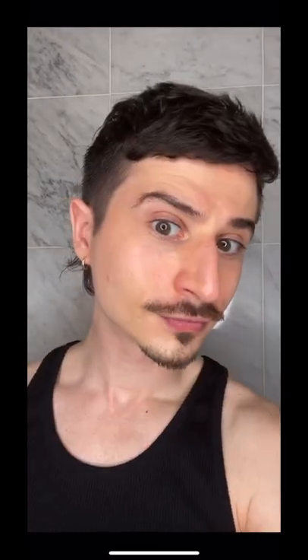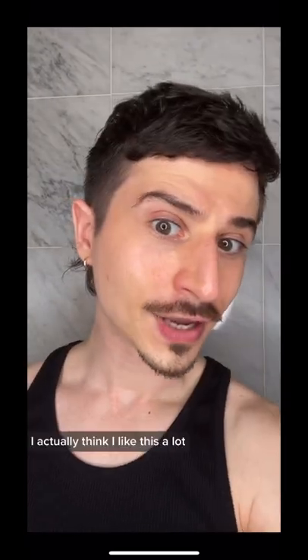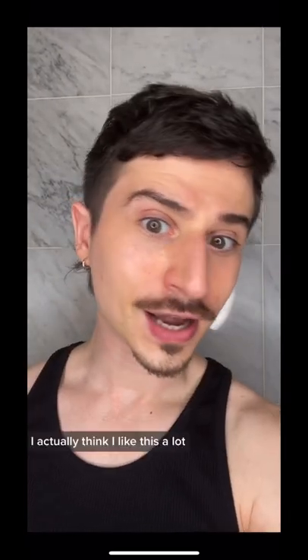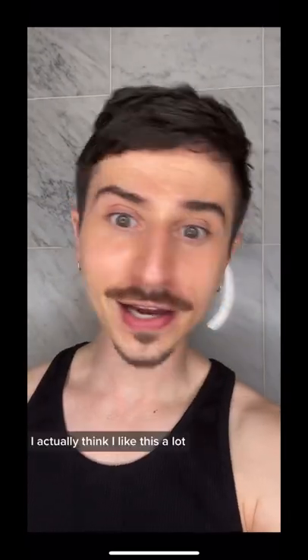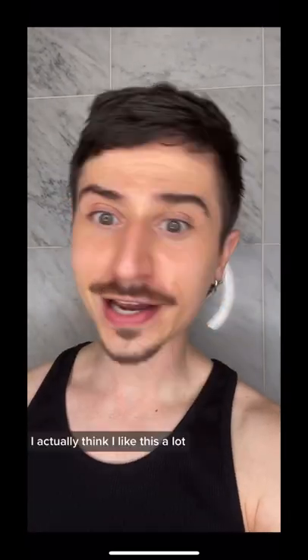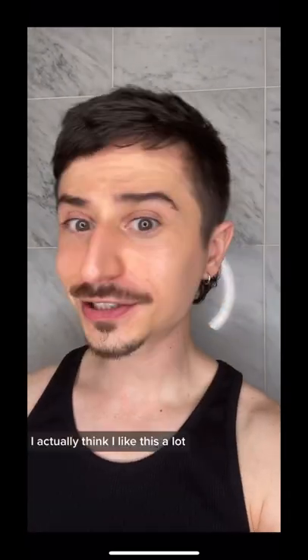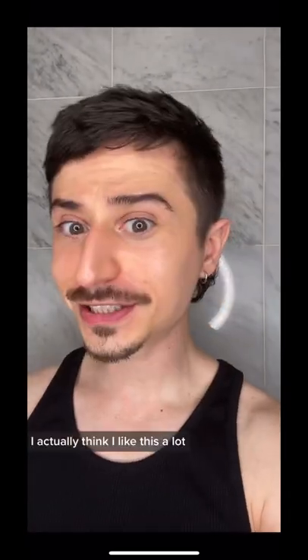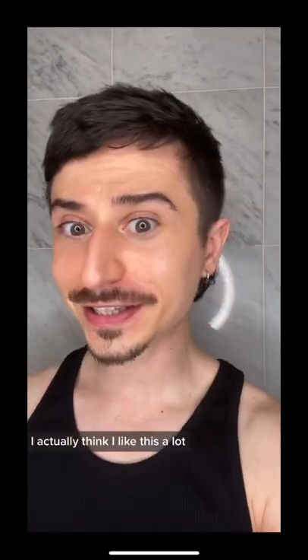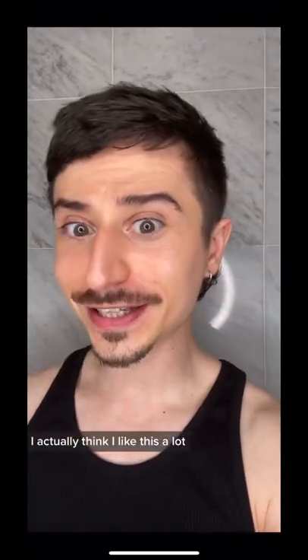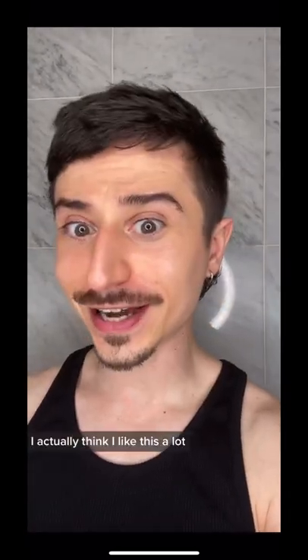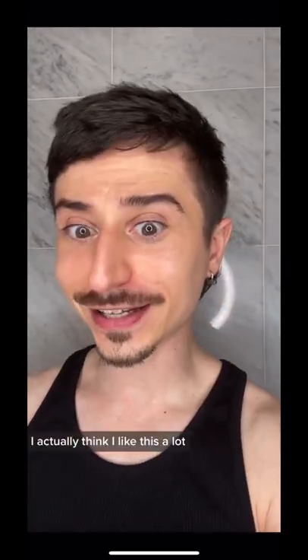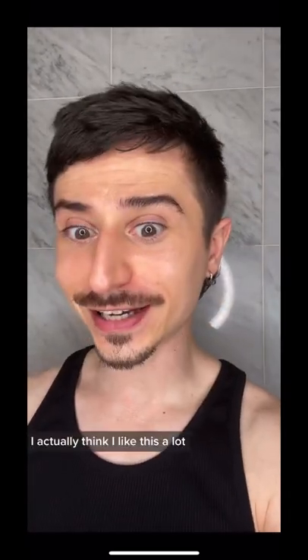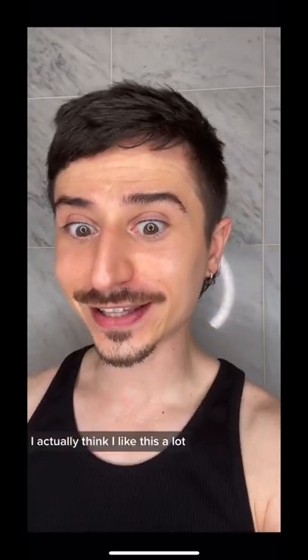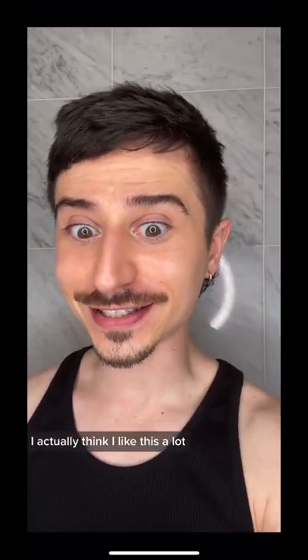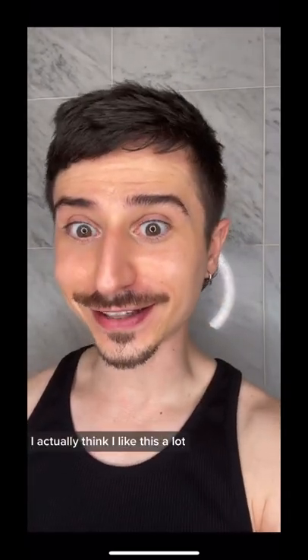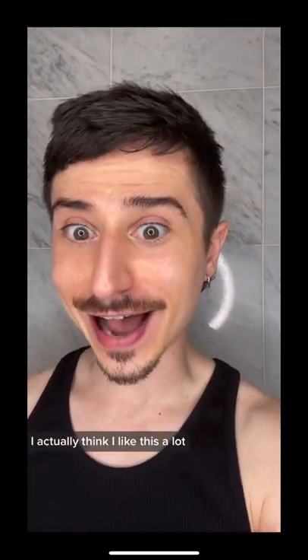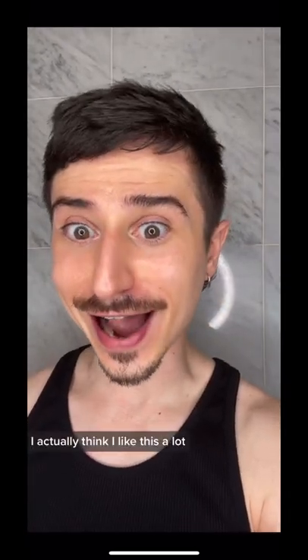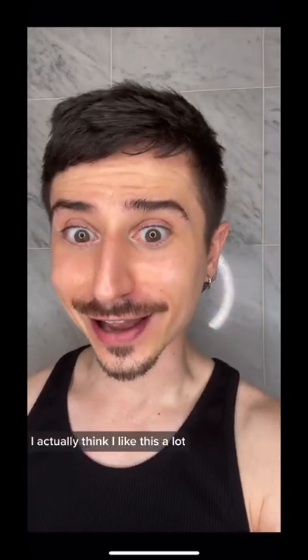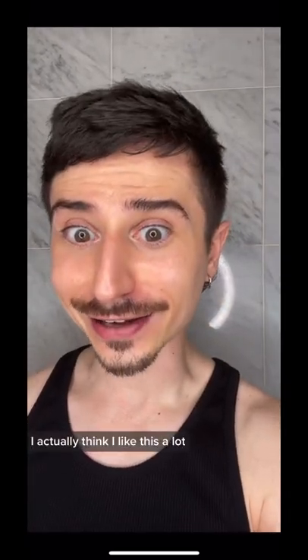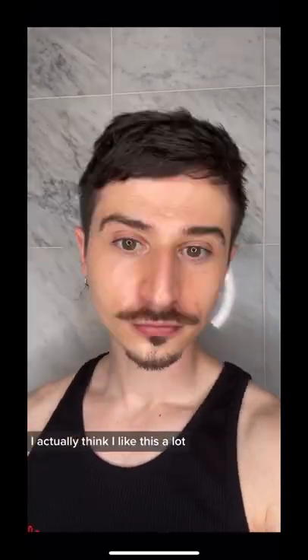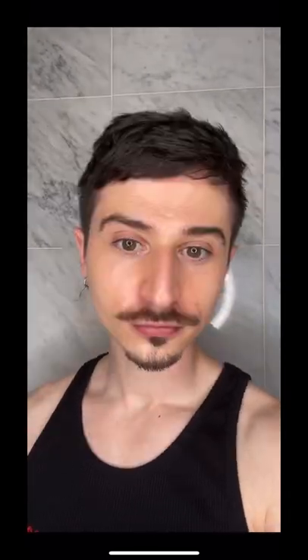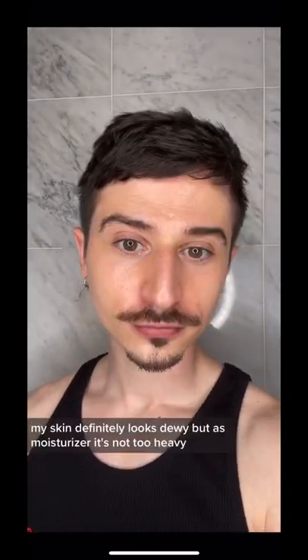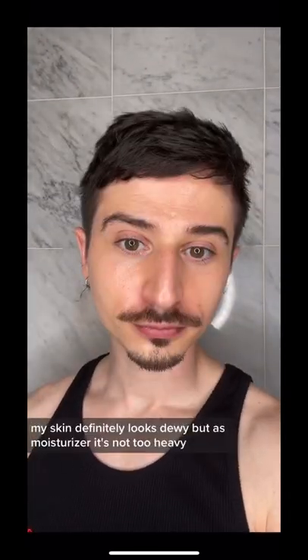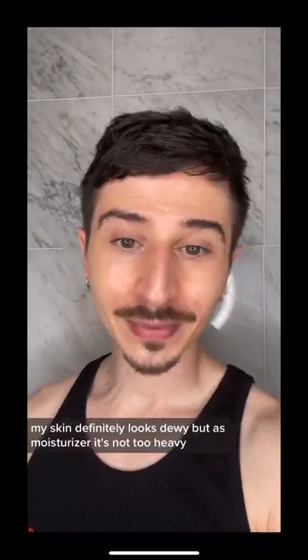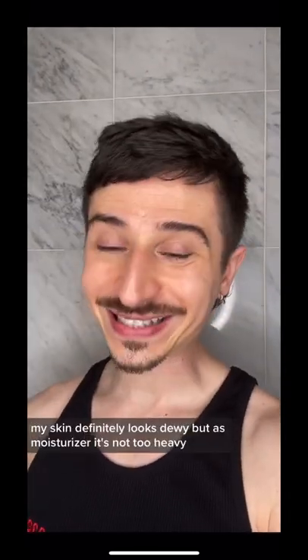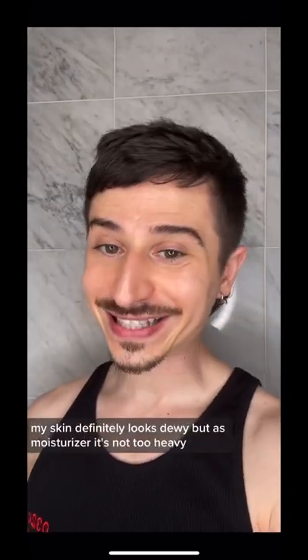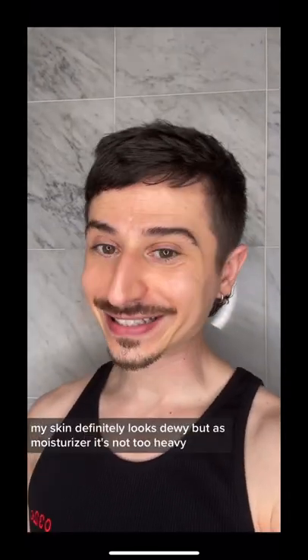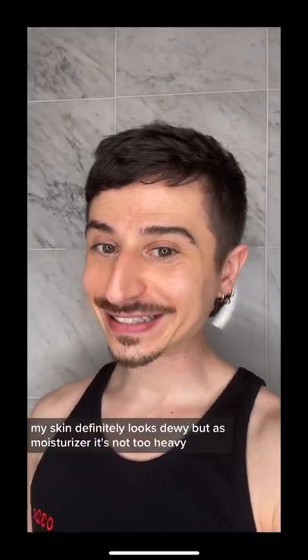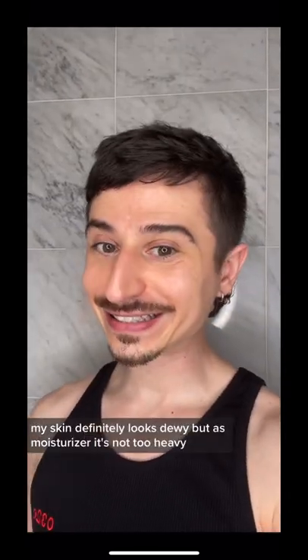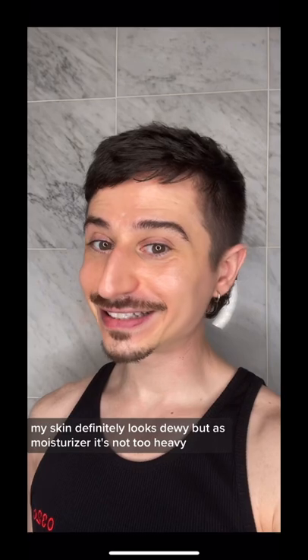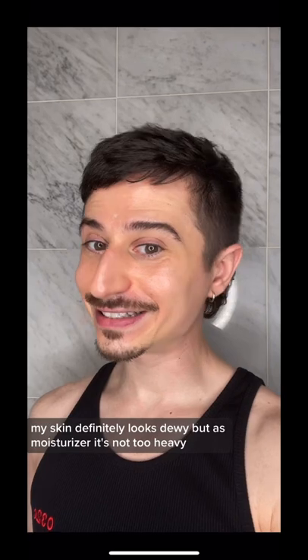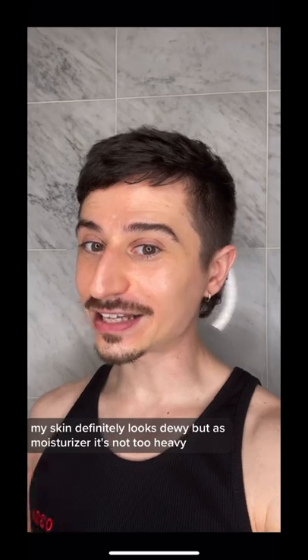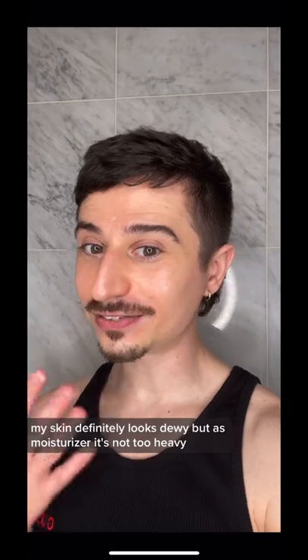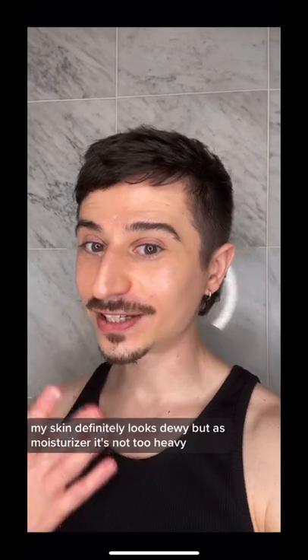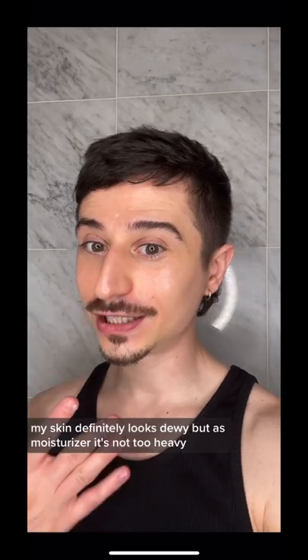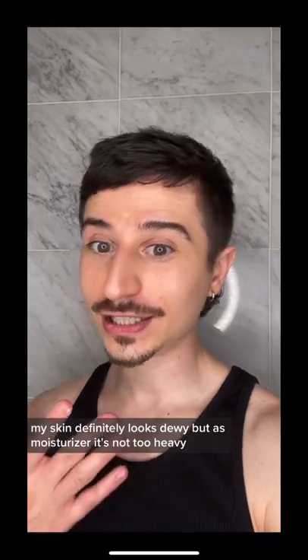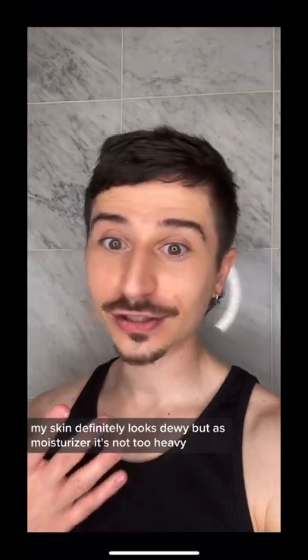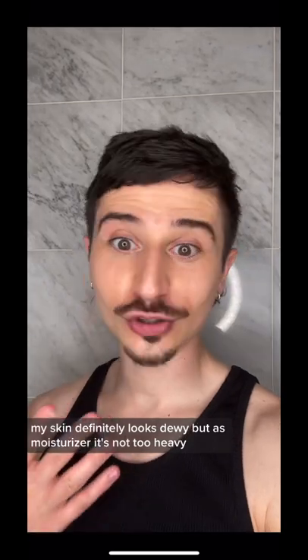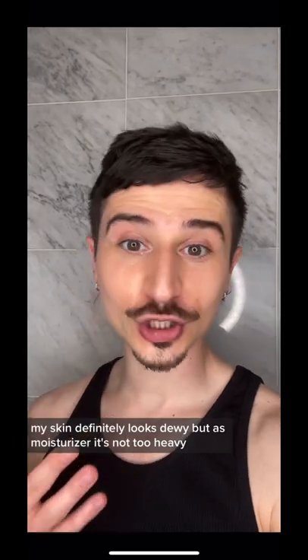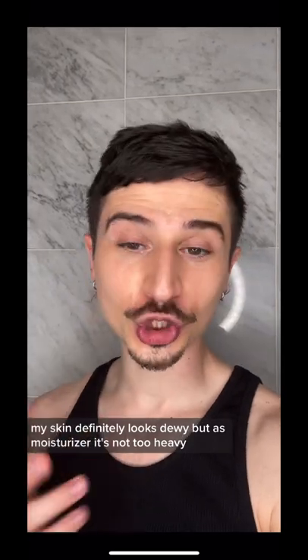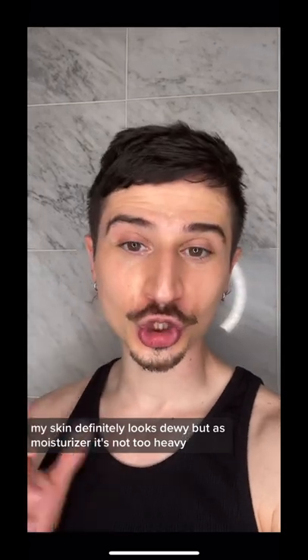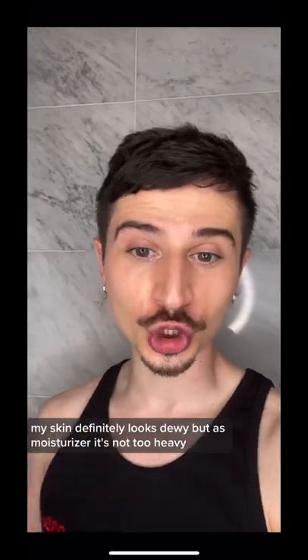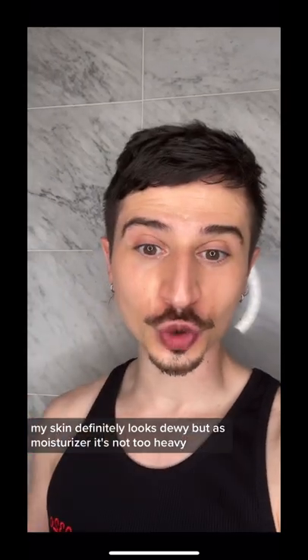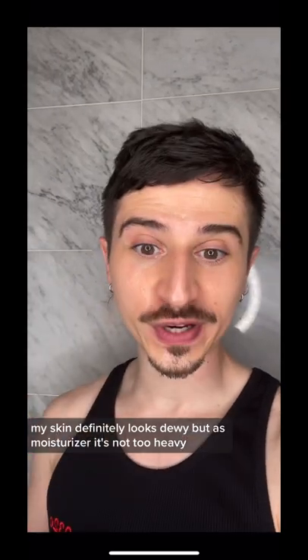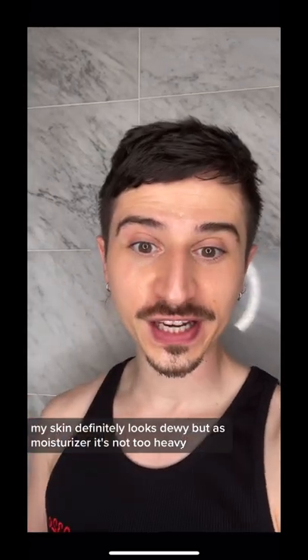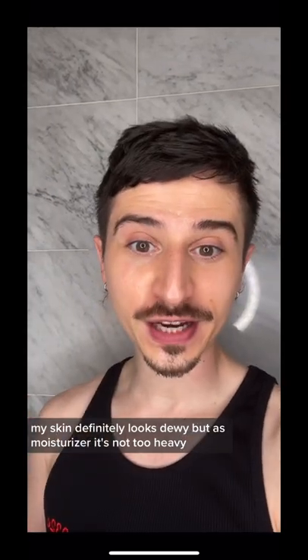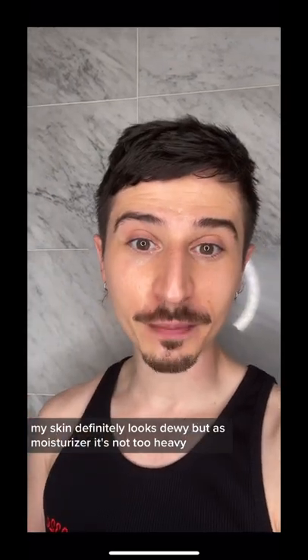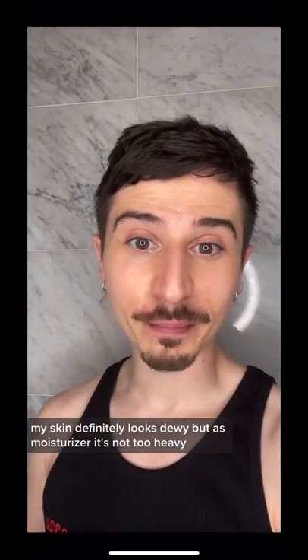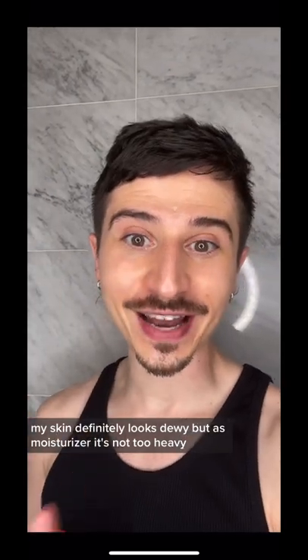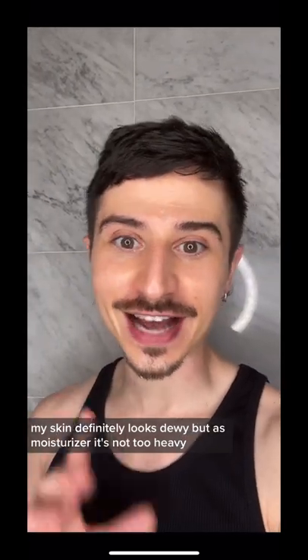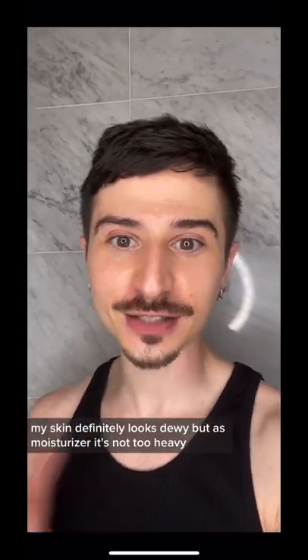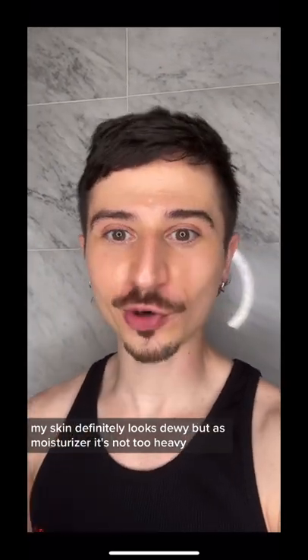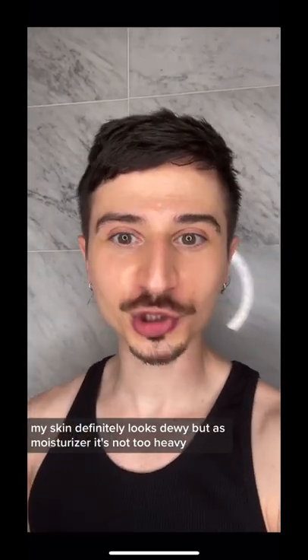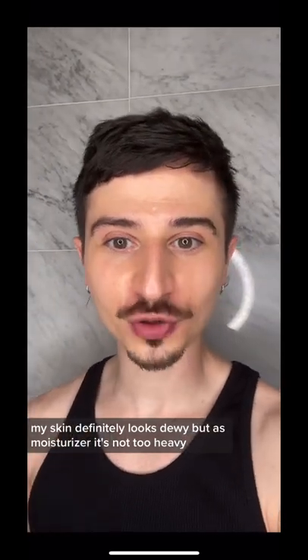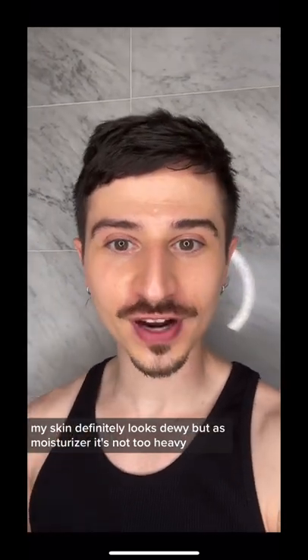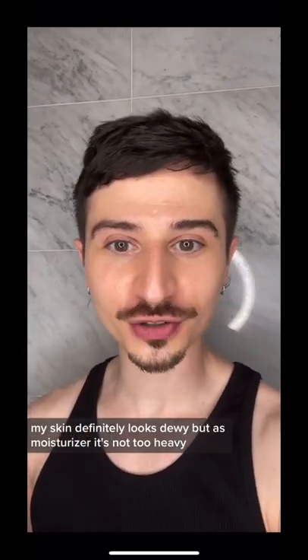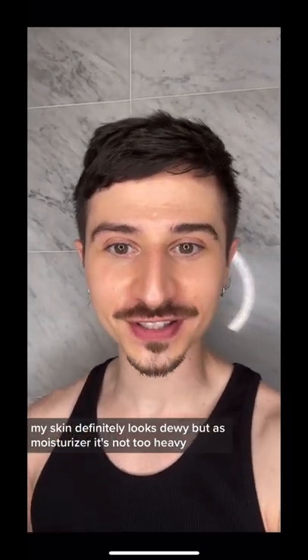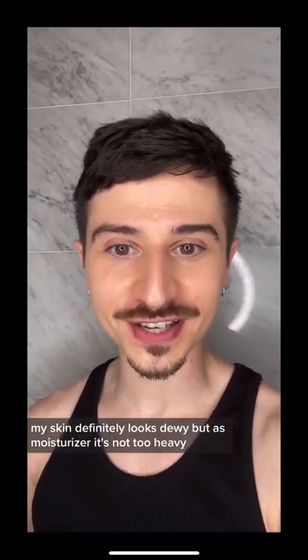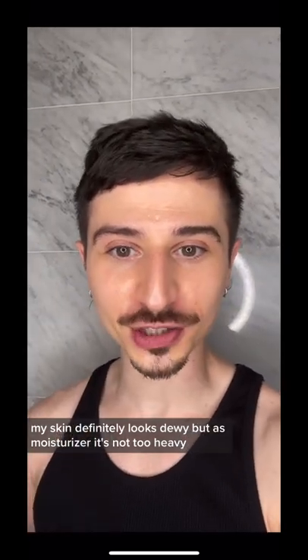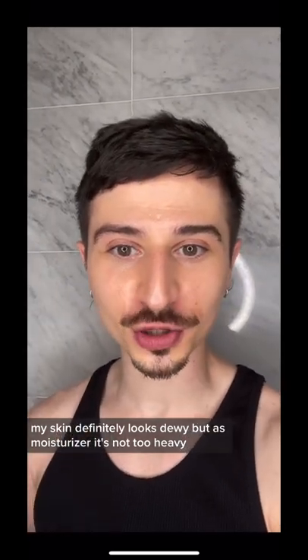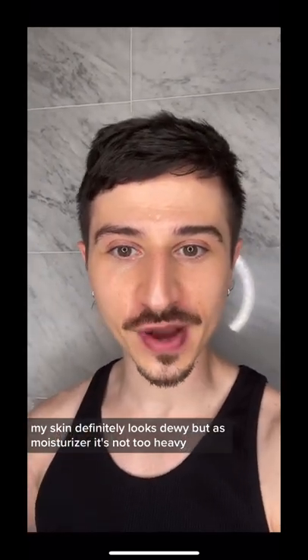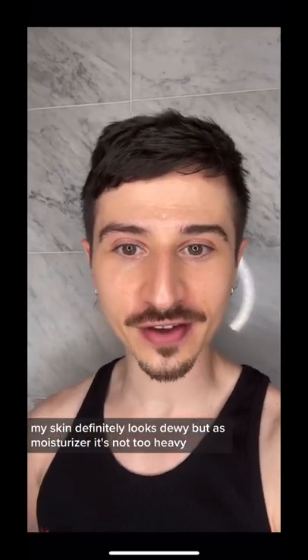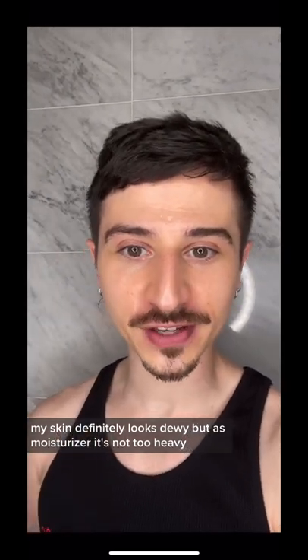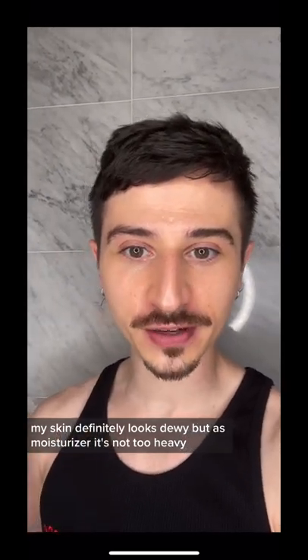I actually think I like this a lot. My skin definitely looks dewy, but as a moisturizer, it's not too heavy.